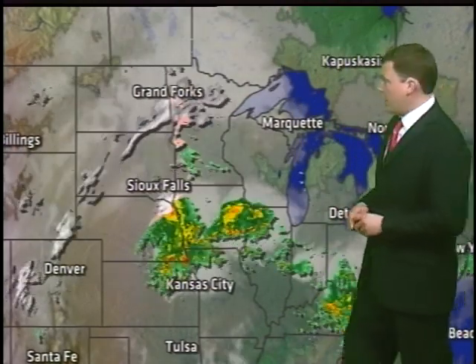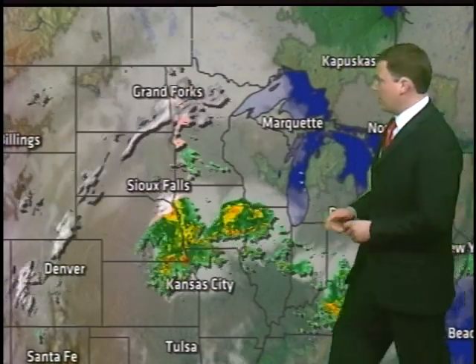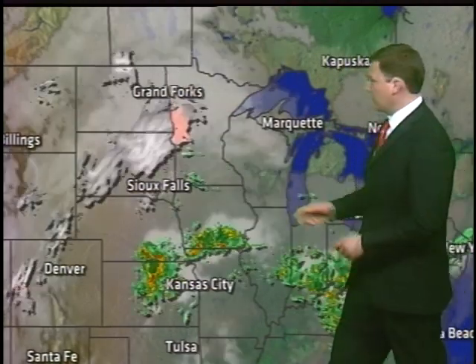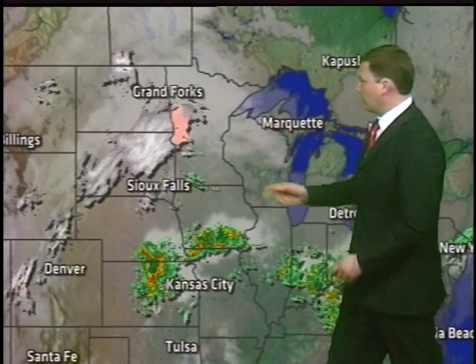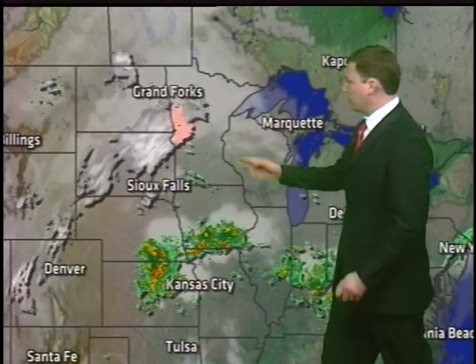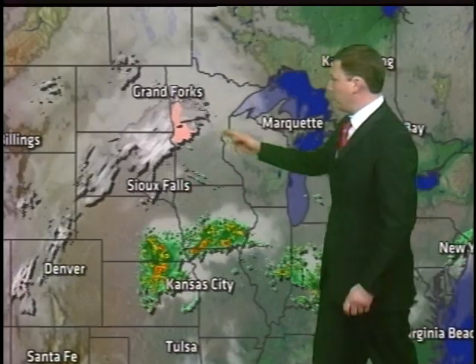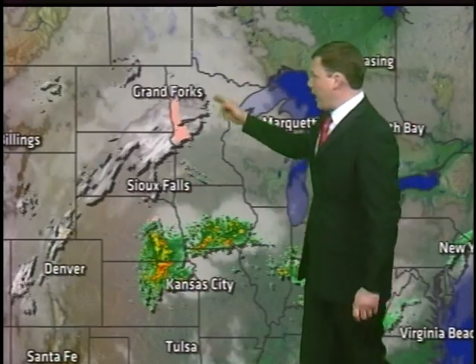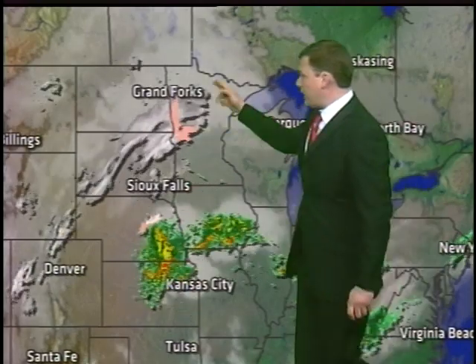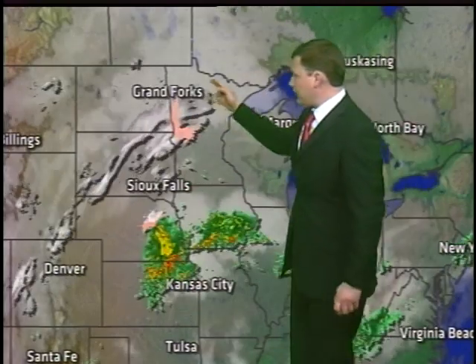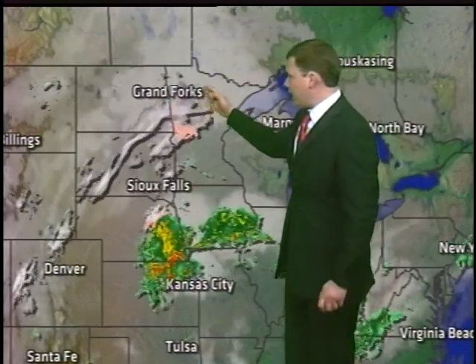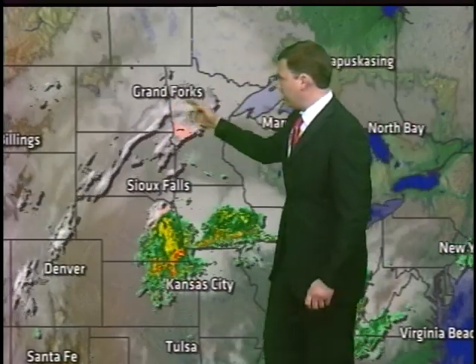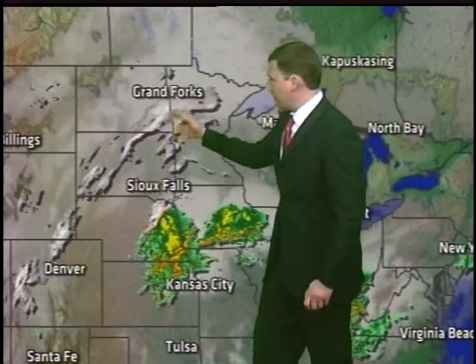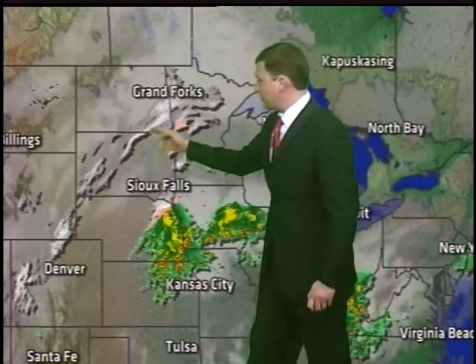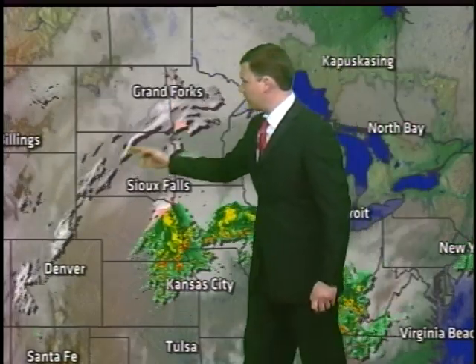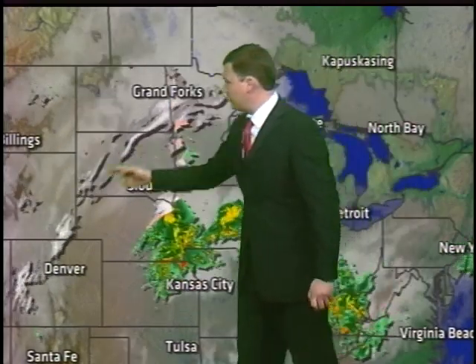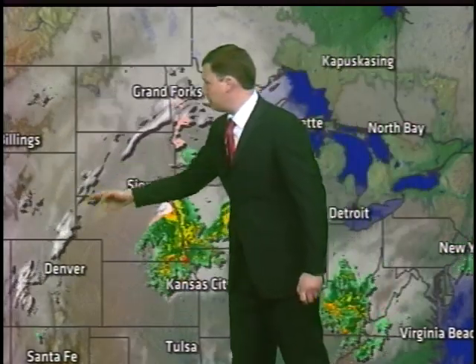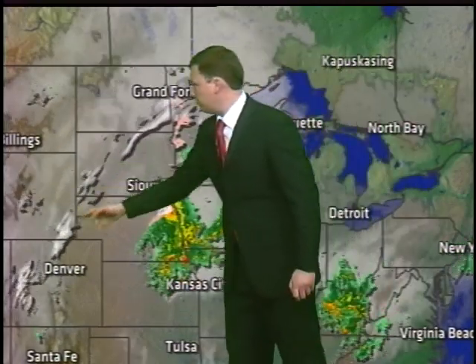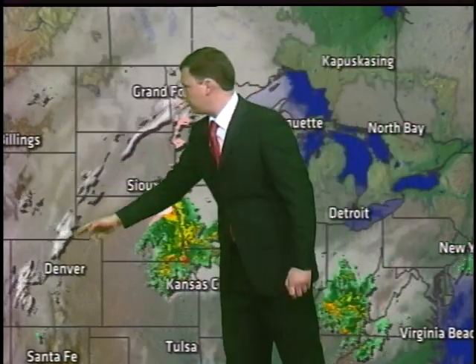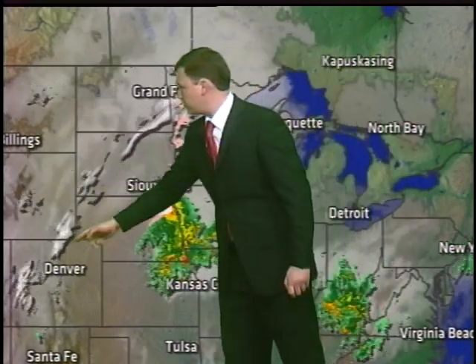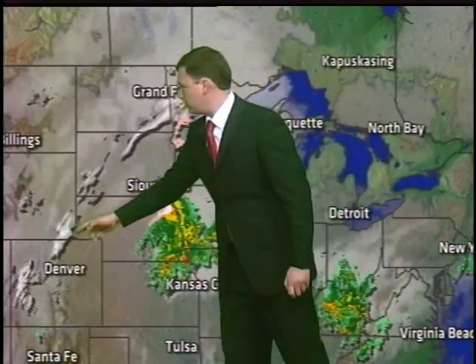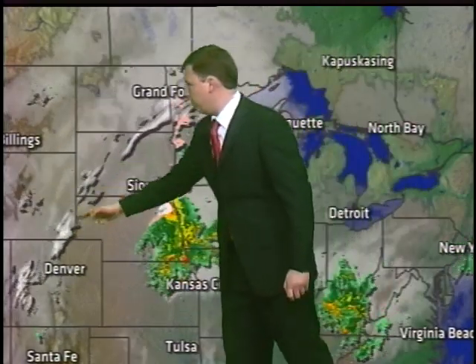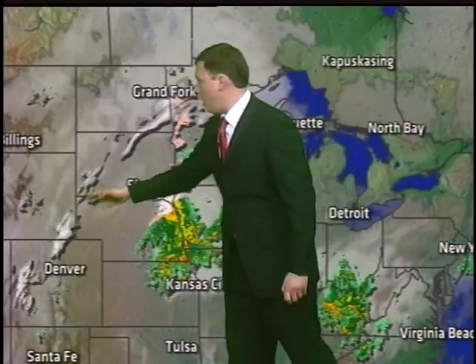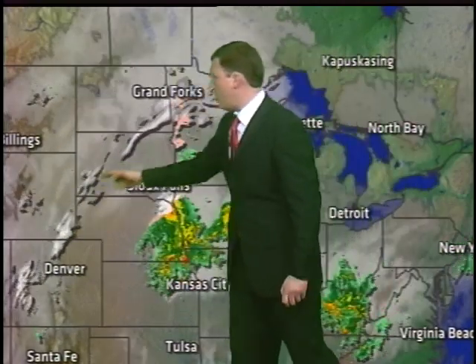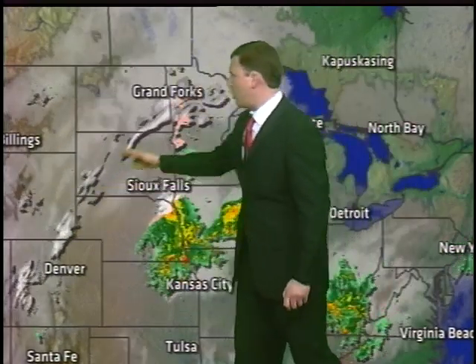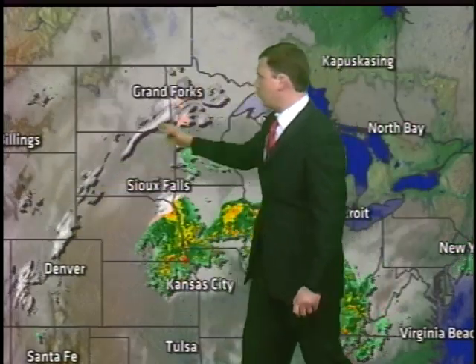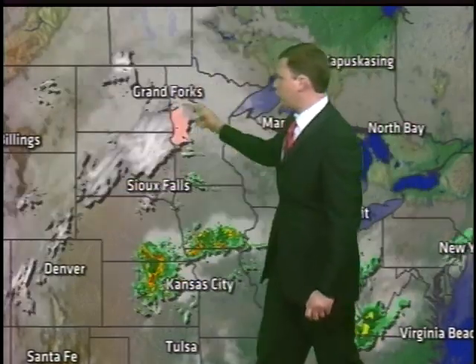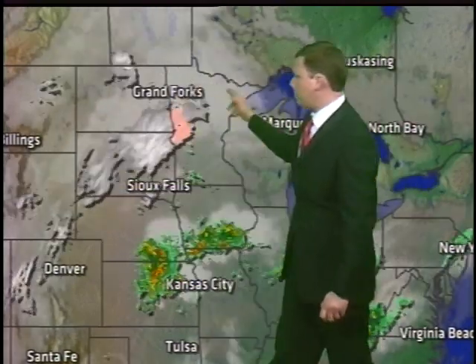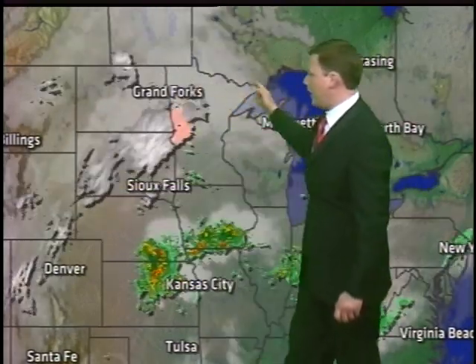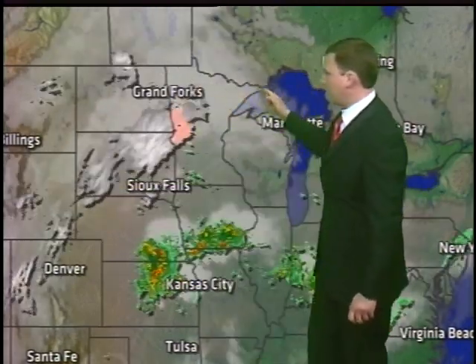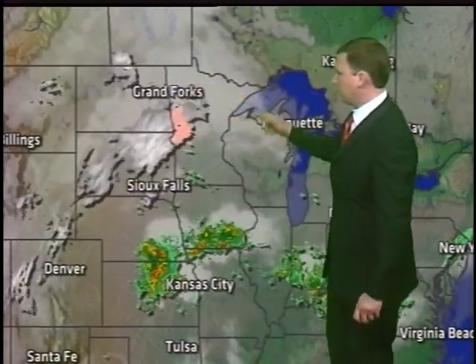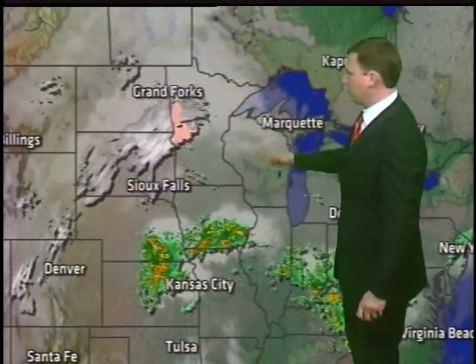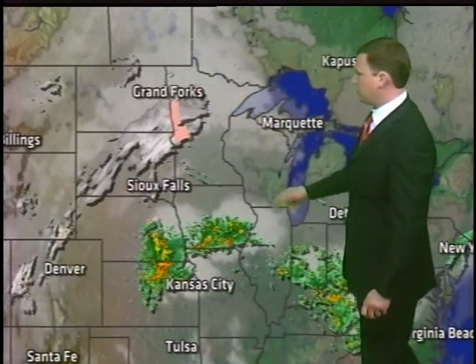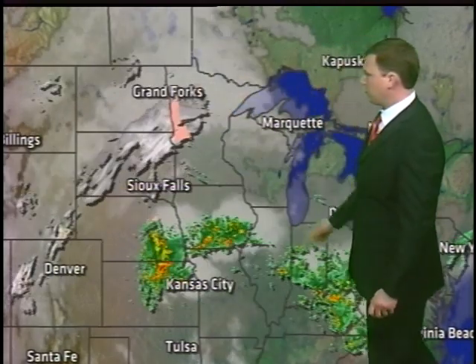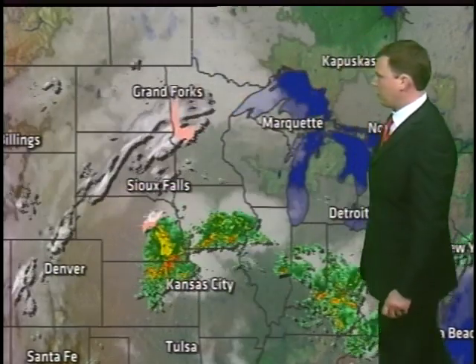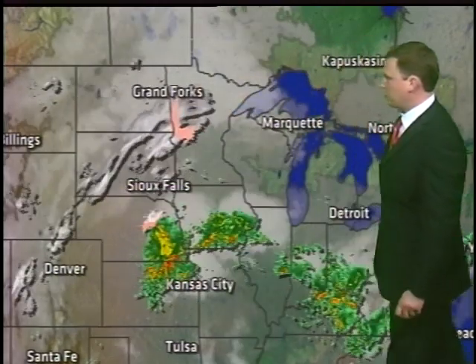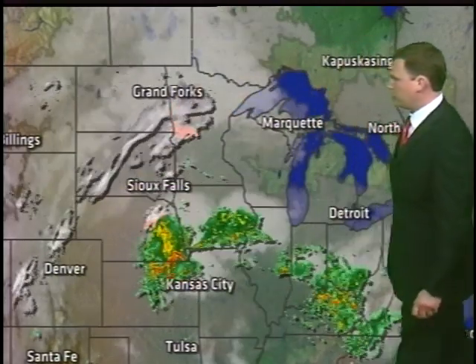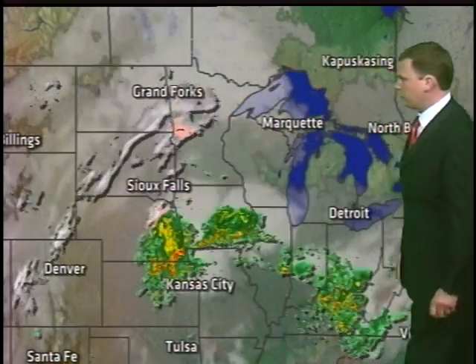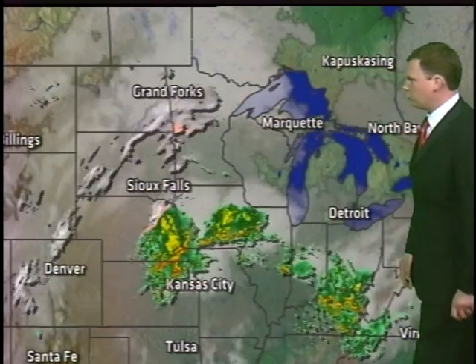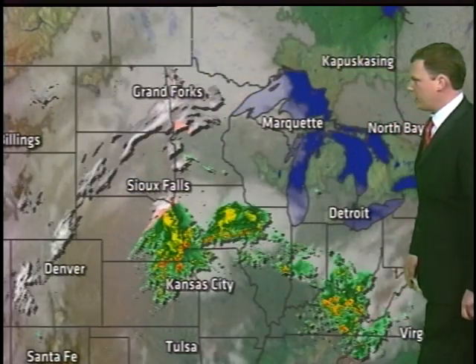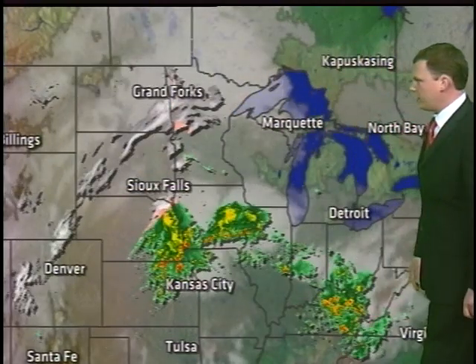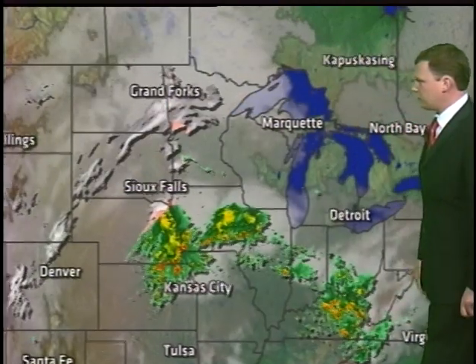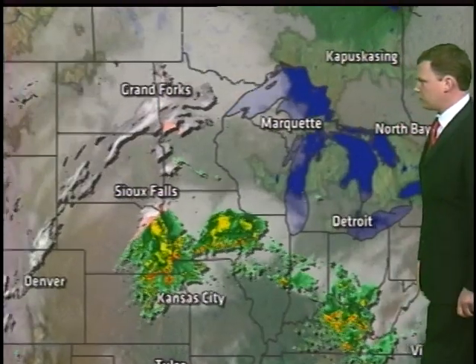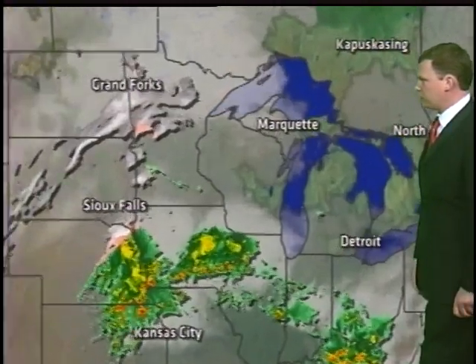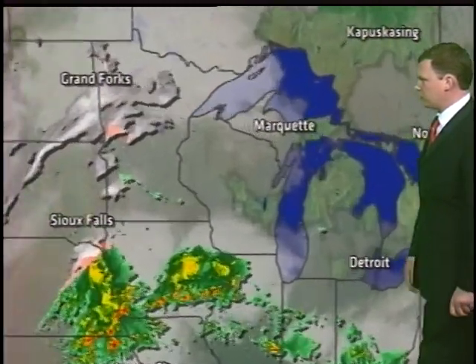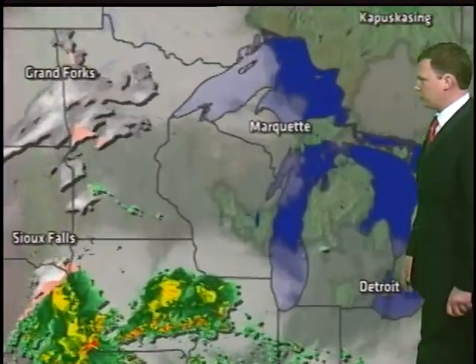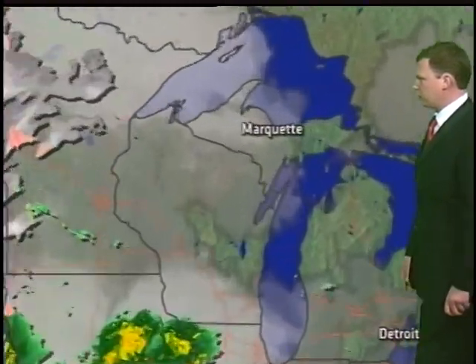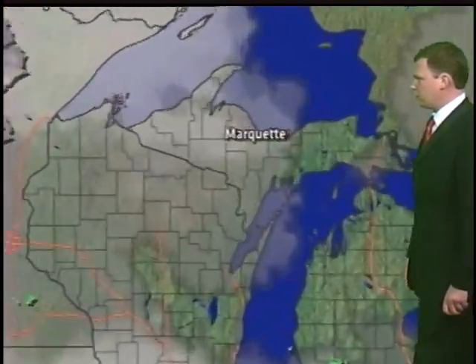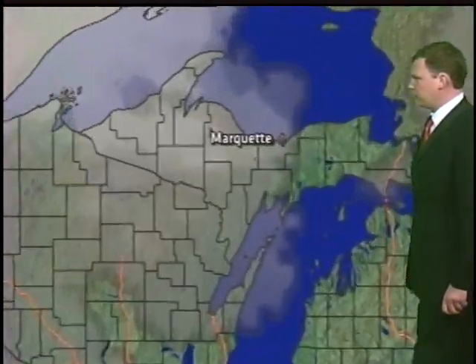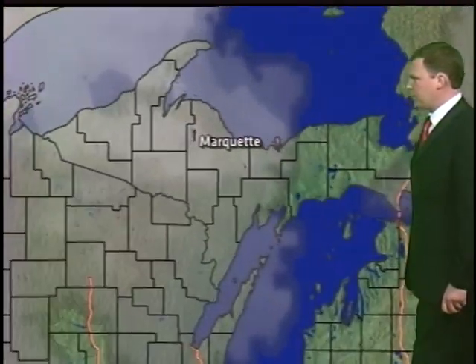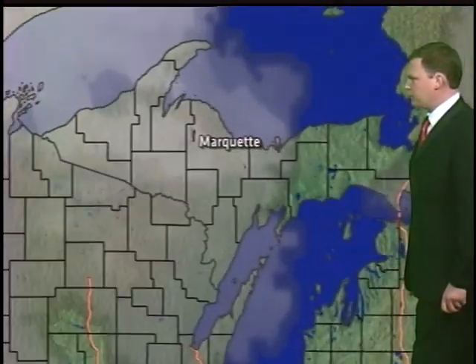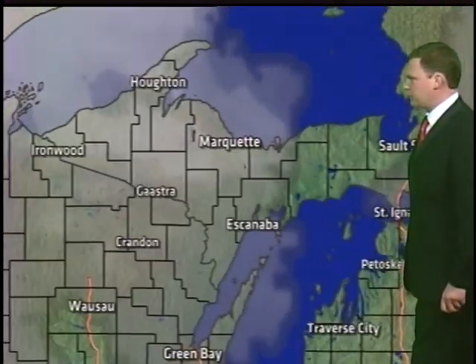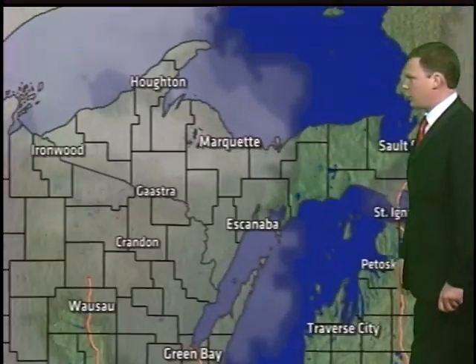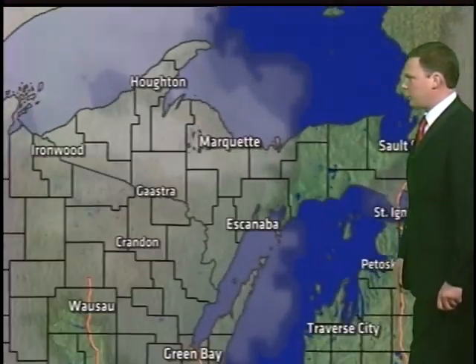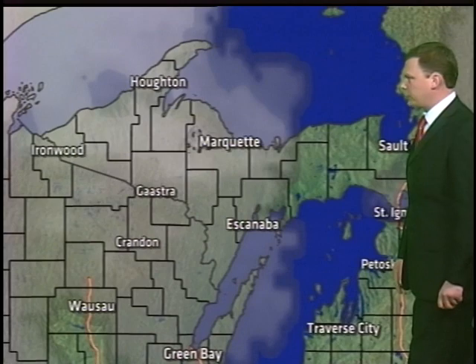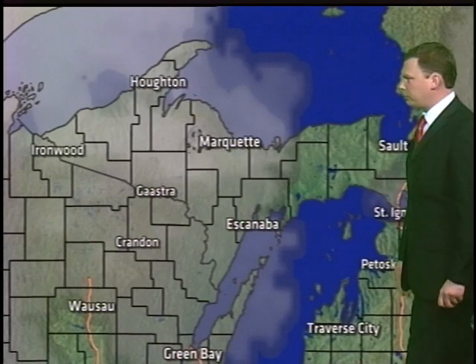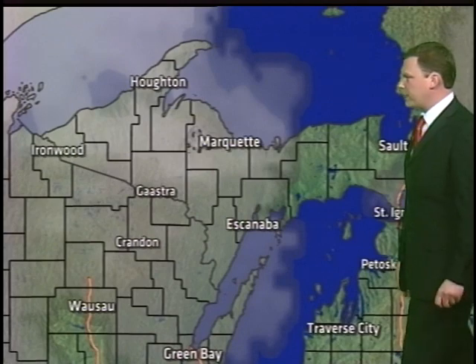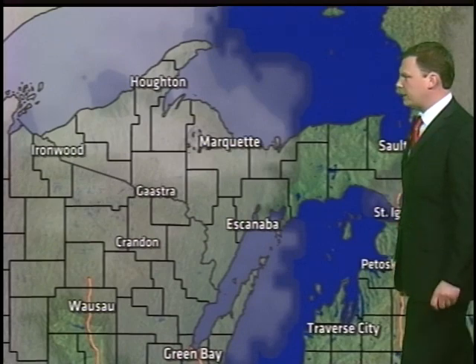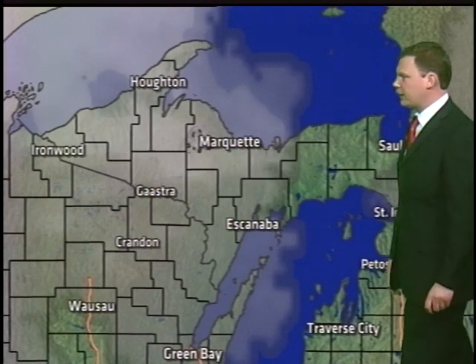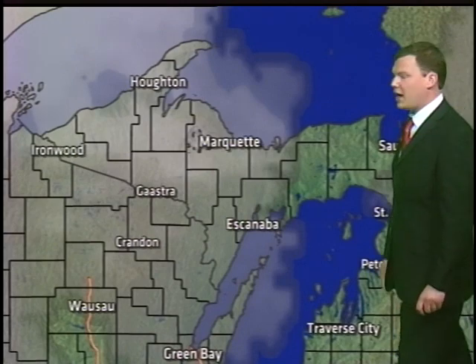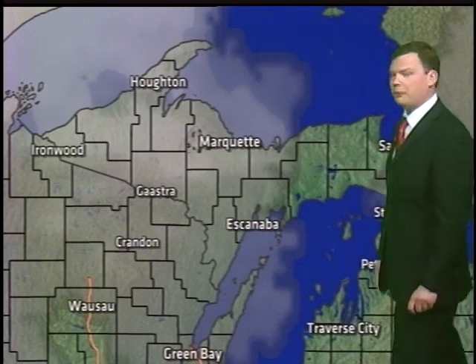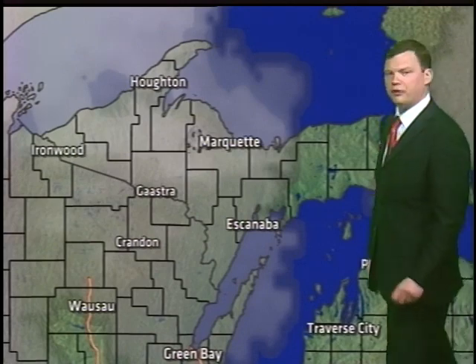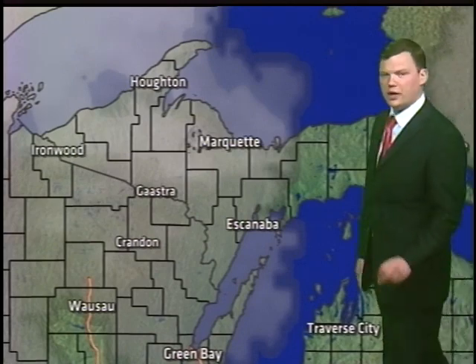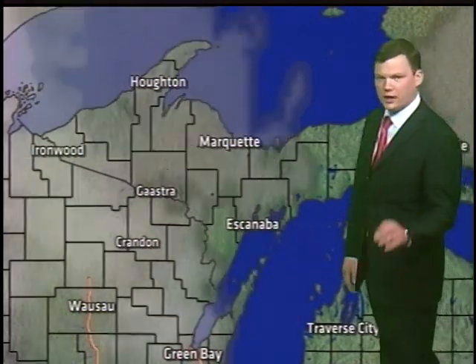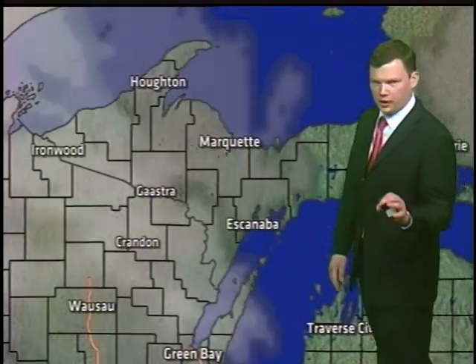And then on the backside of that system, snow spanning much of the upper Midwest, with some mixed precipitation already breaking out there.